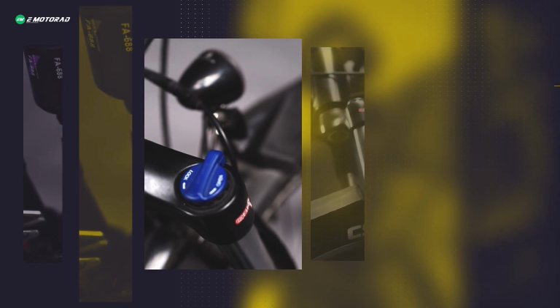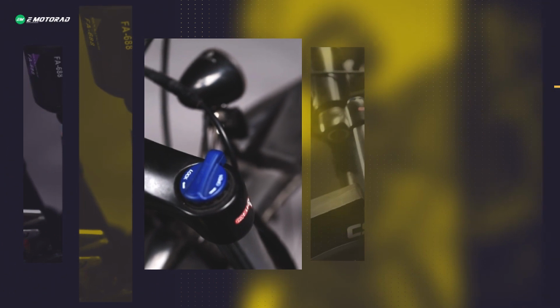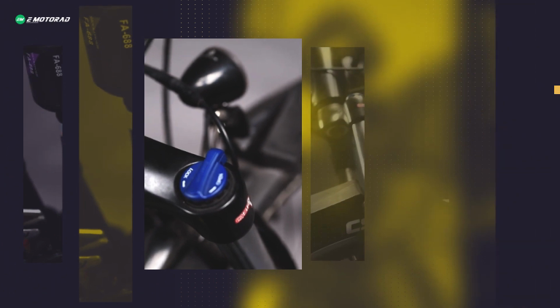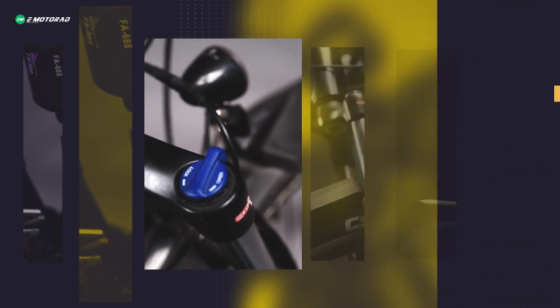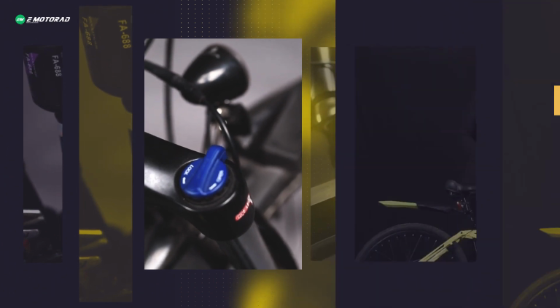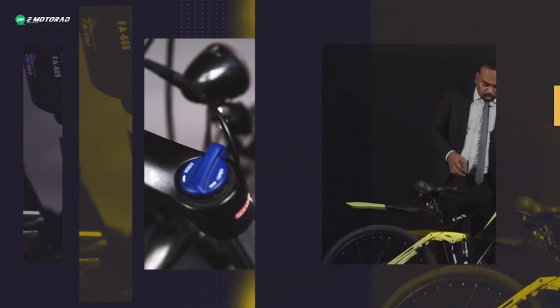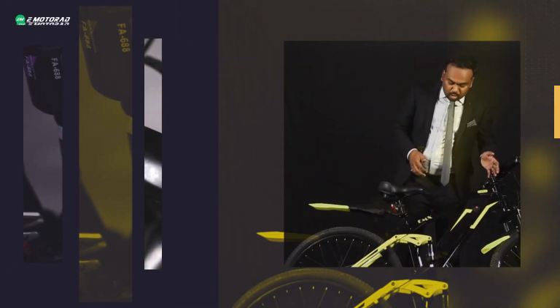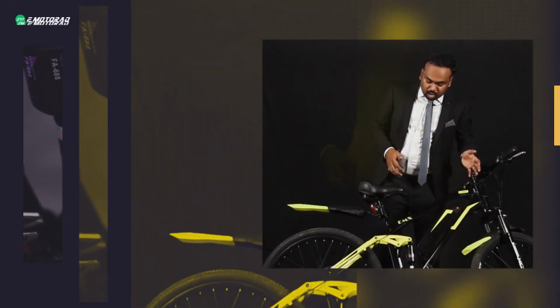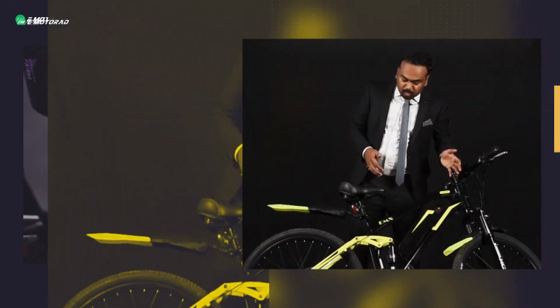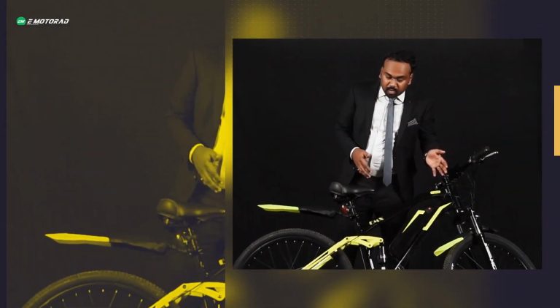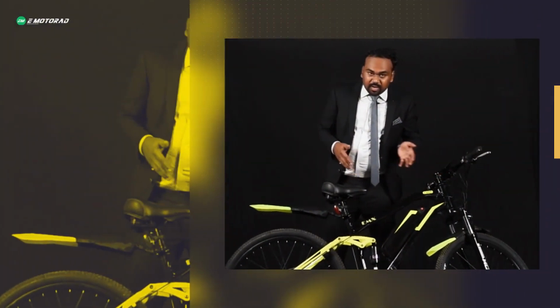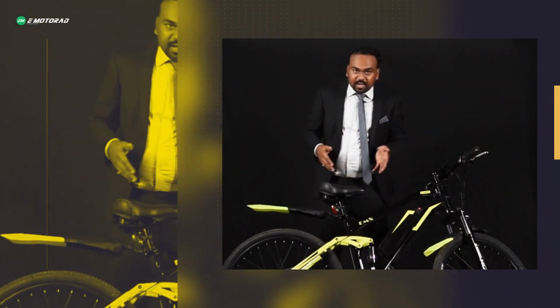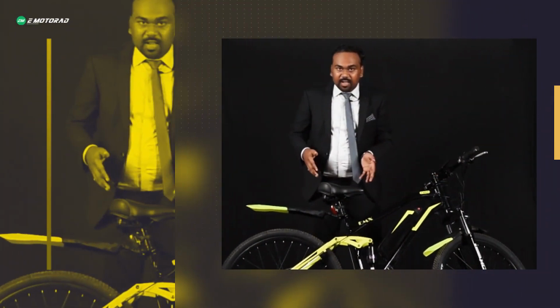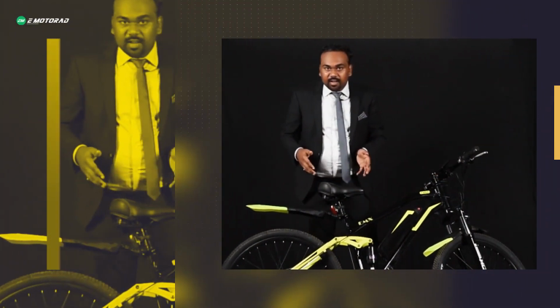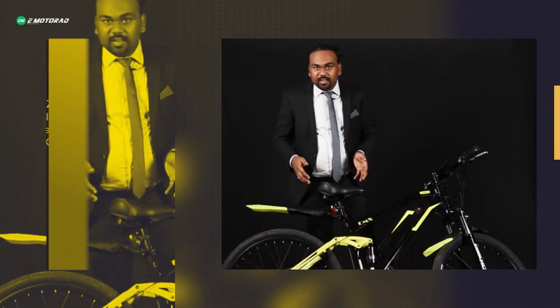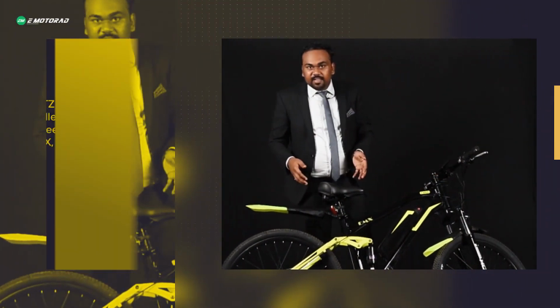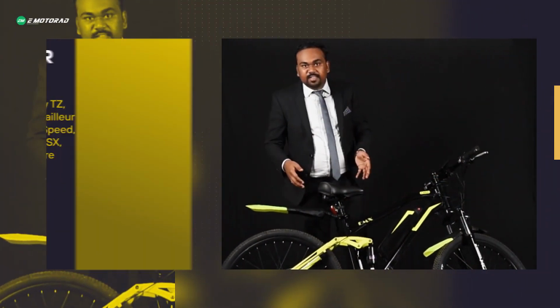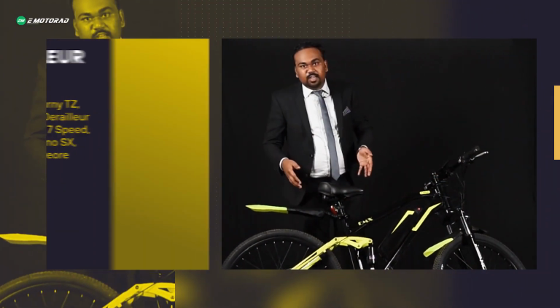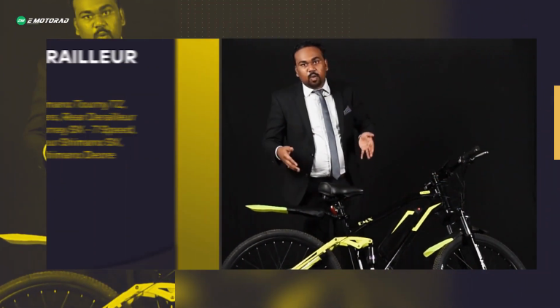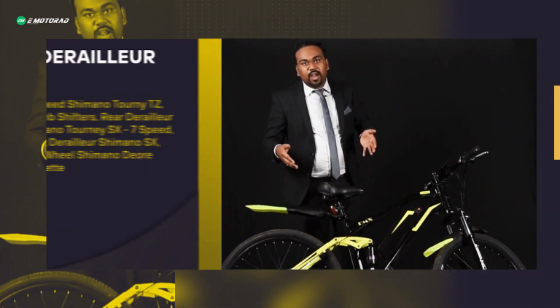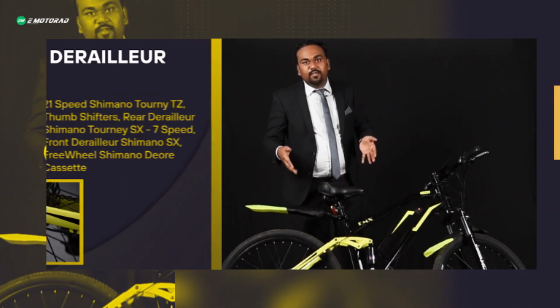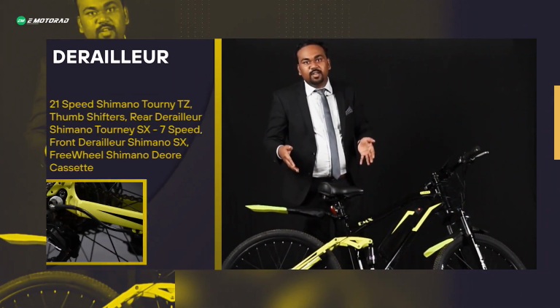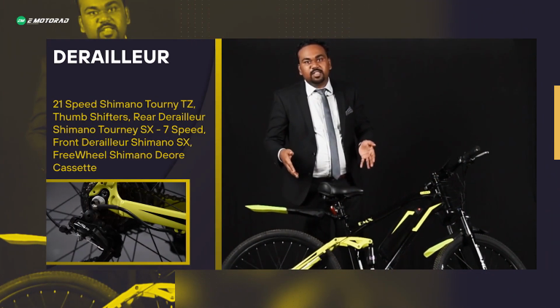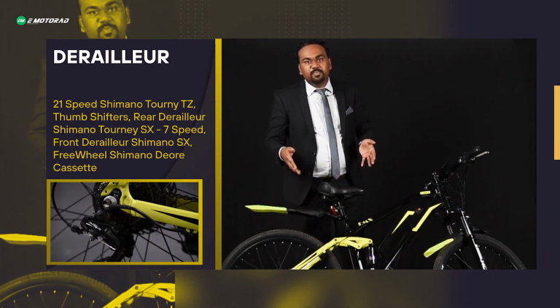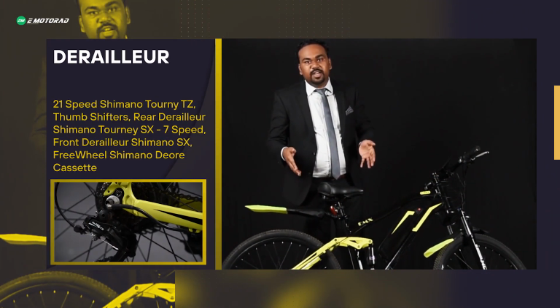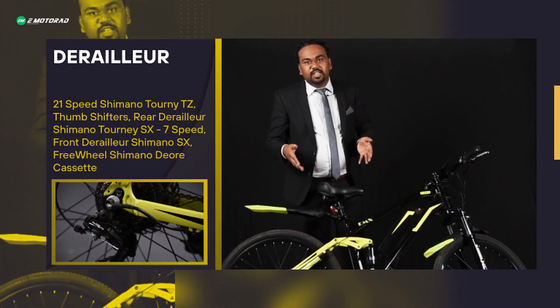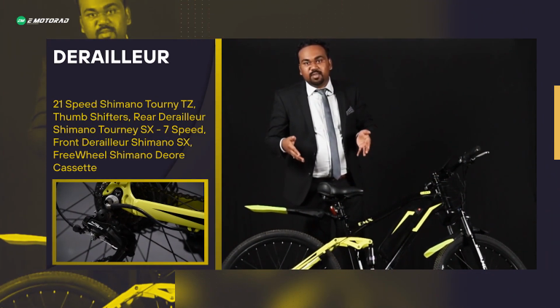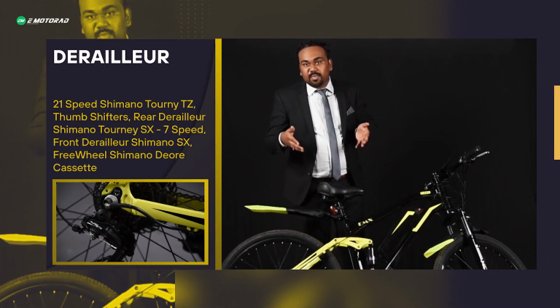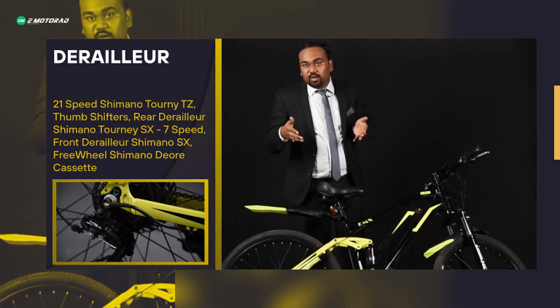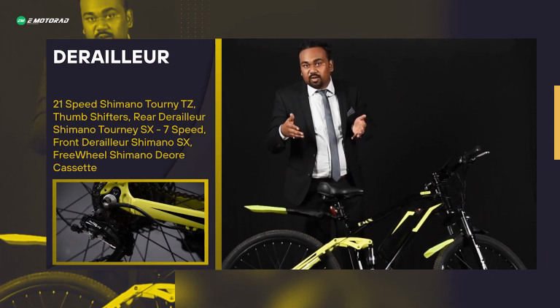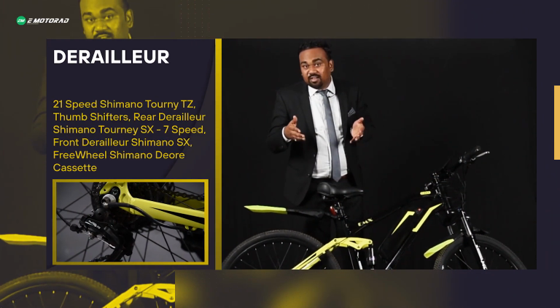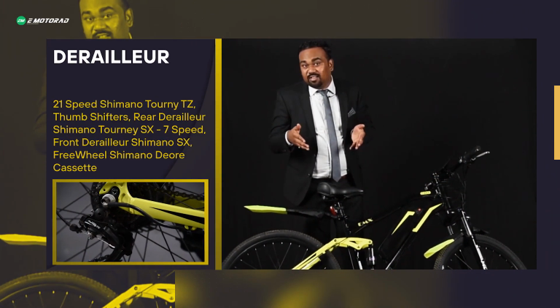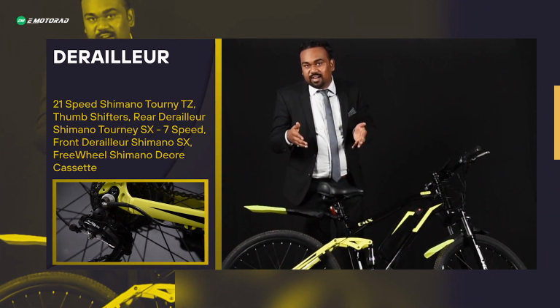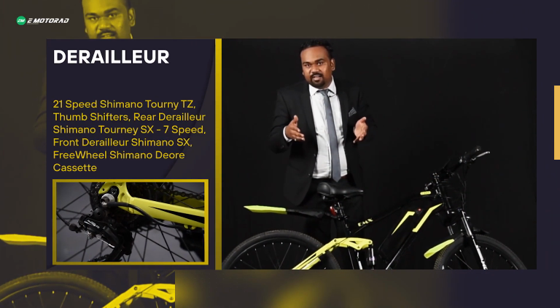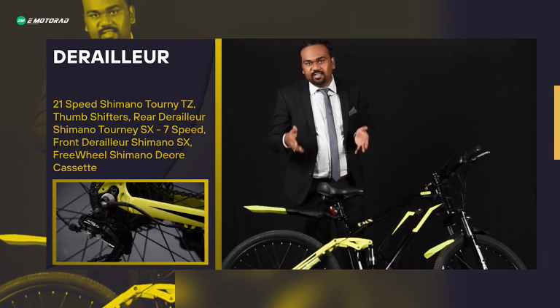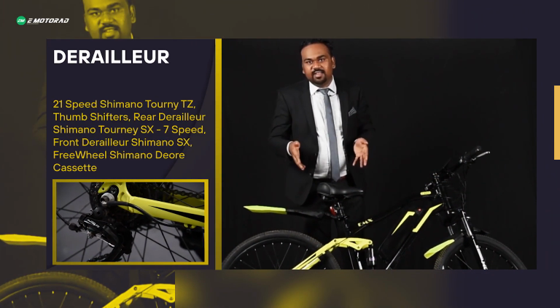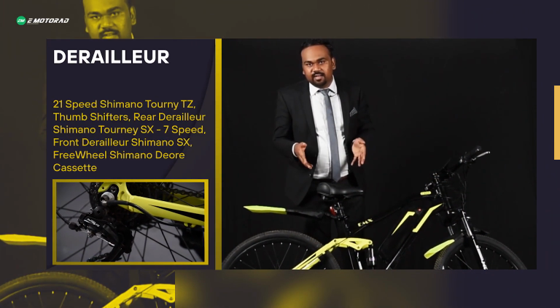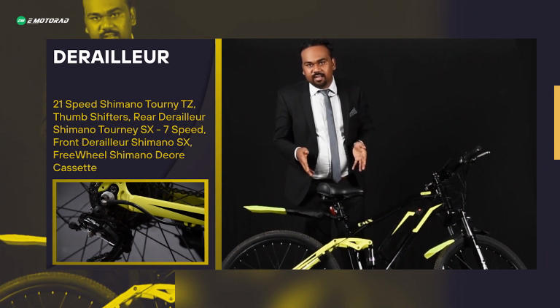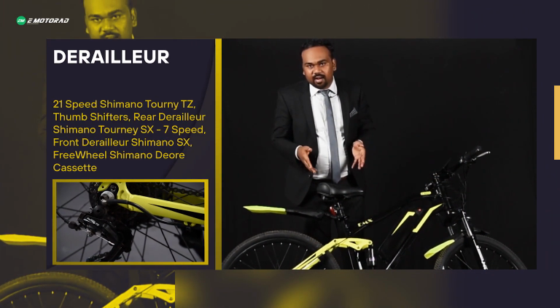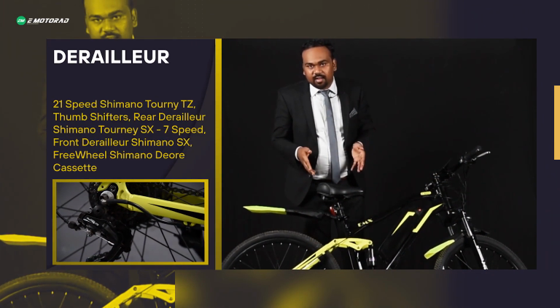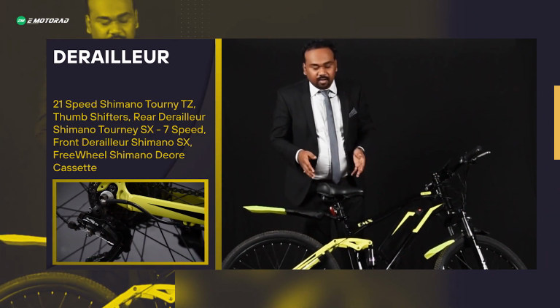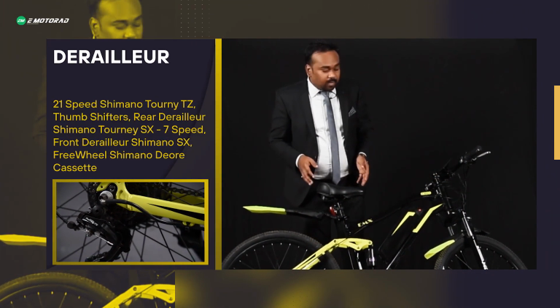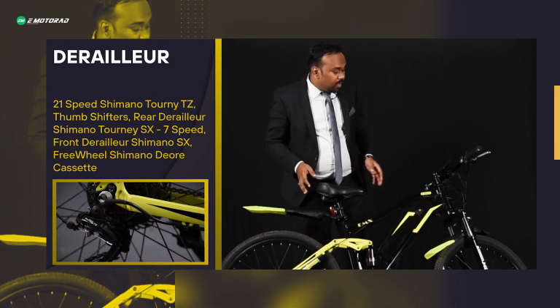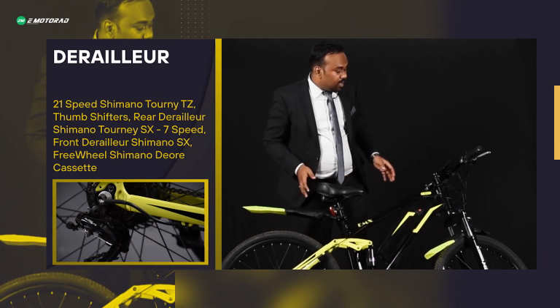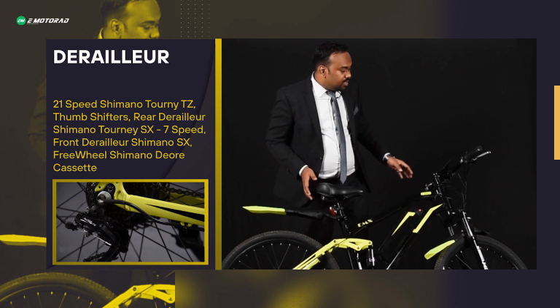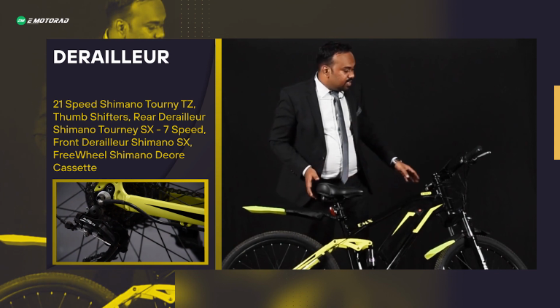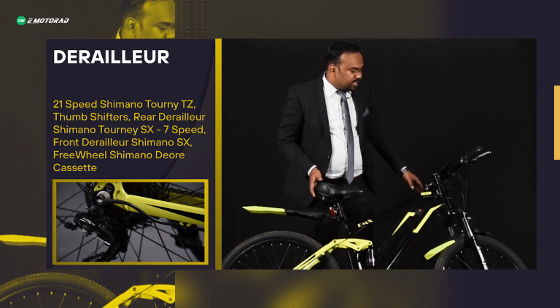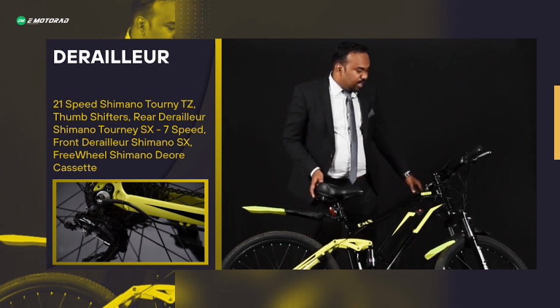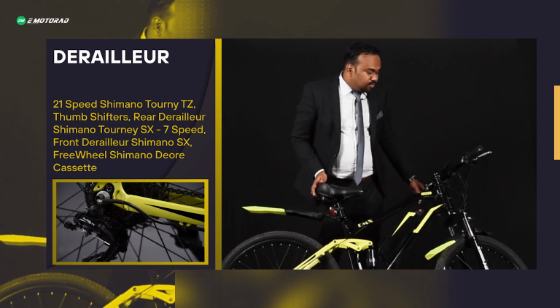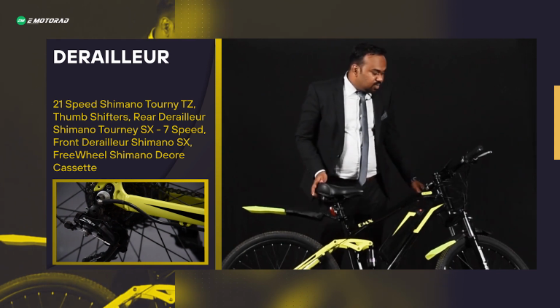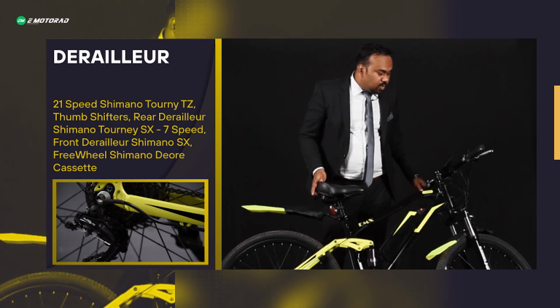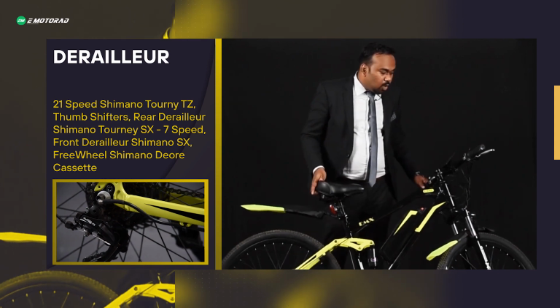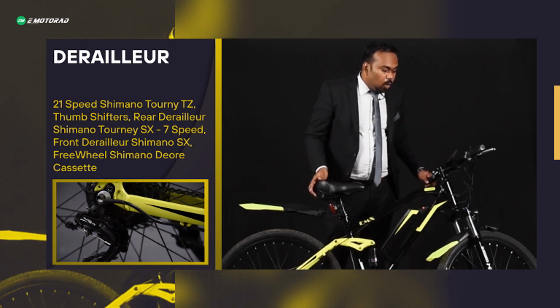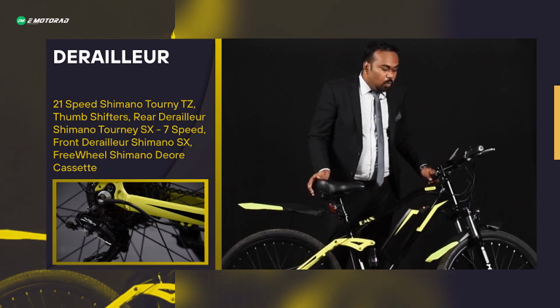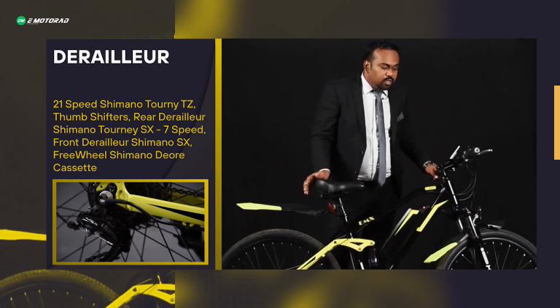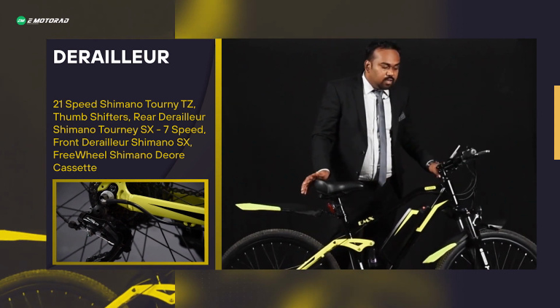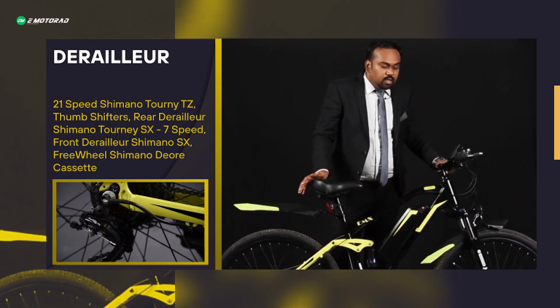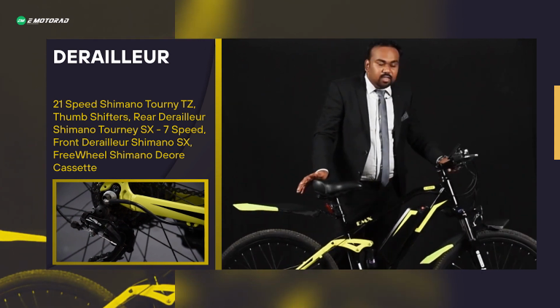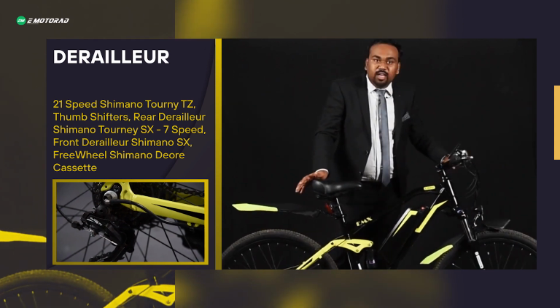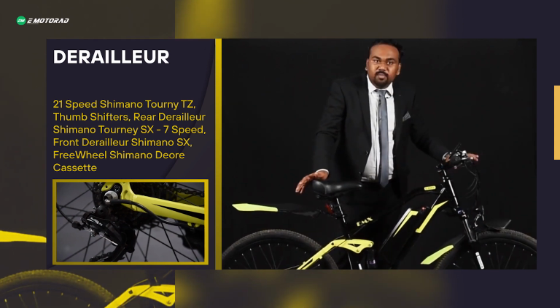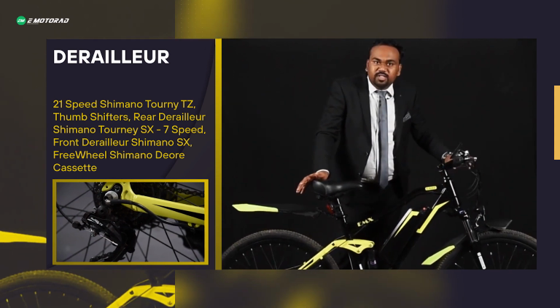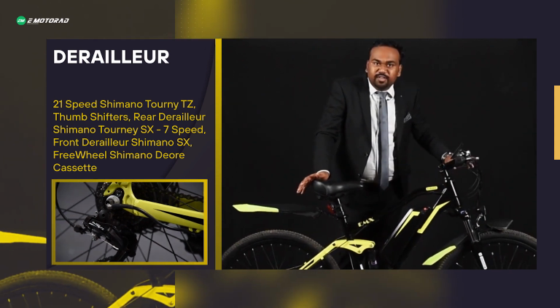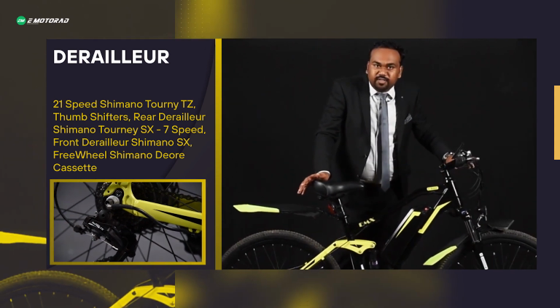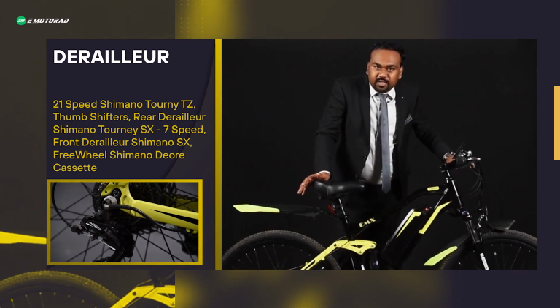The derailleur is a 21-speed Shimano Tourney TZ, and it comes with a thumb shifter.